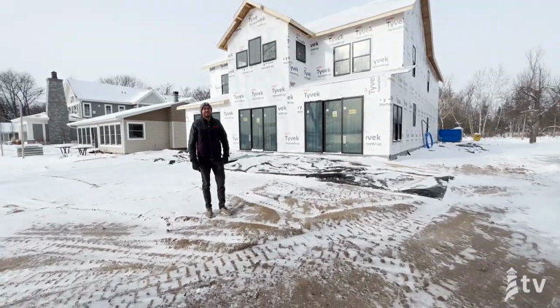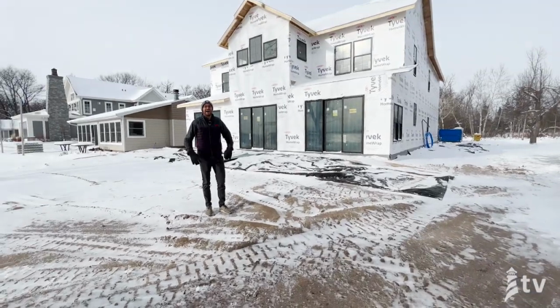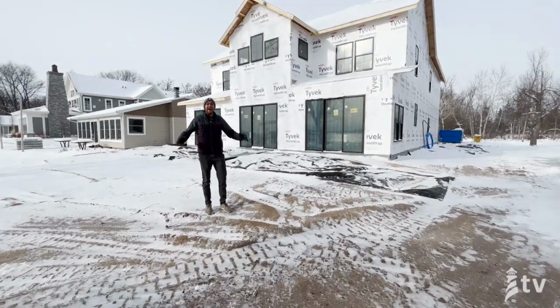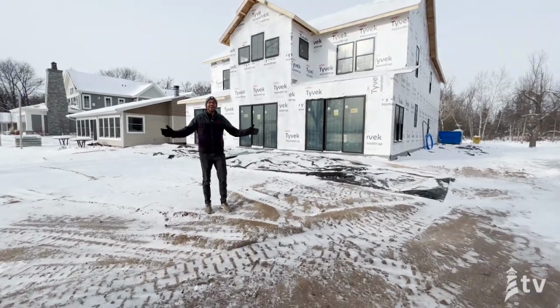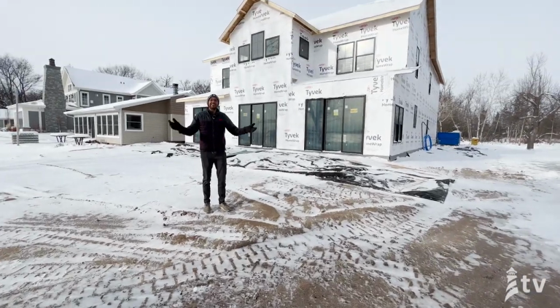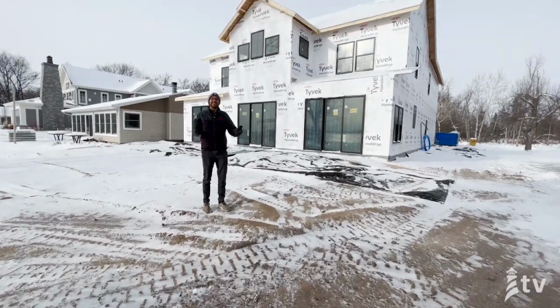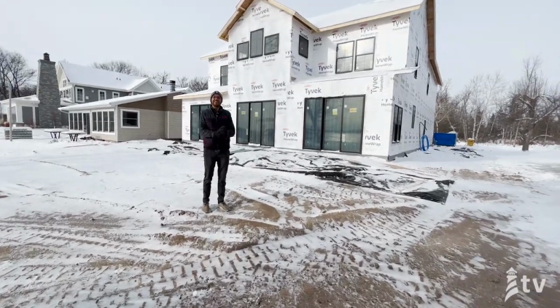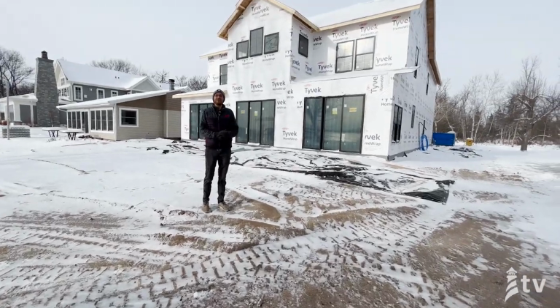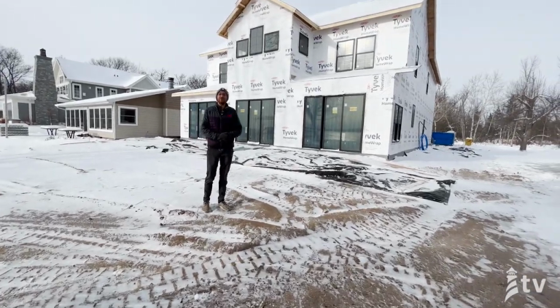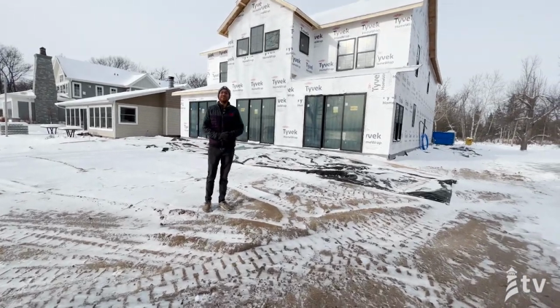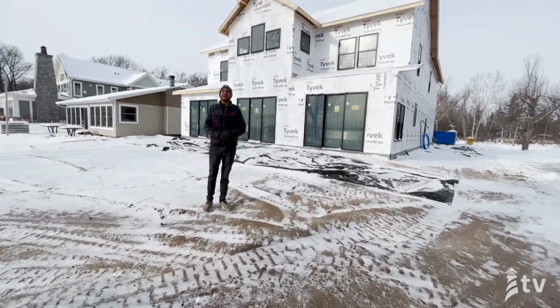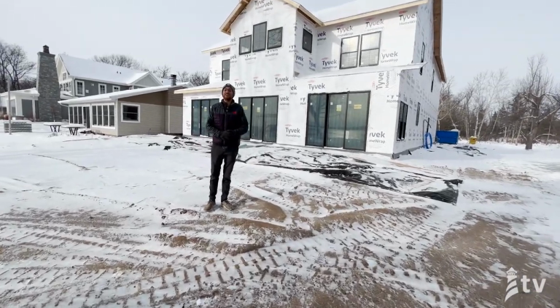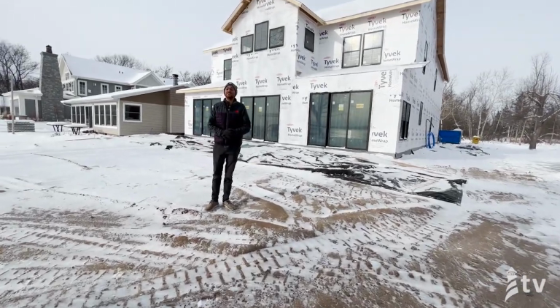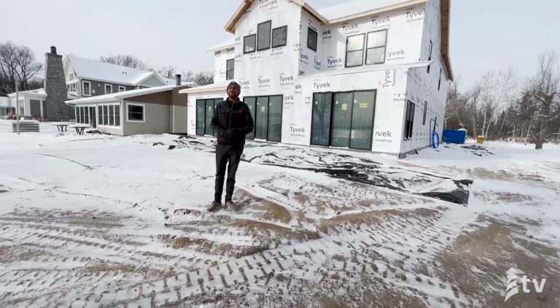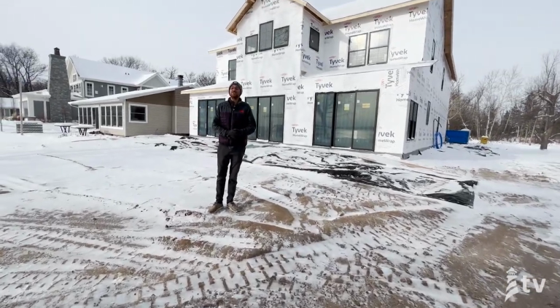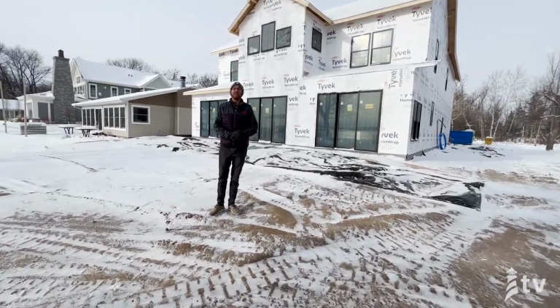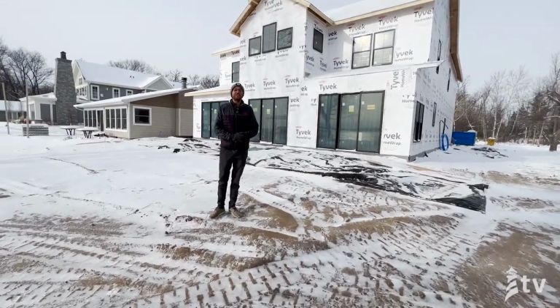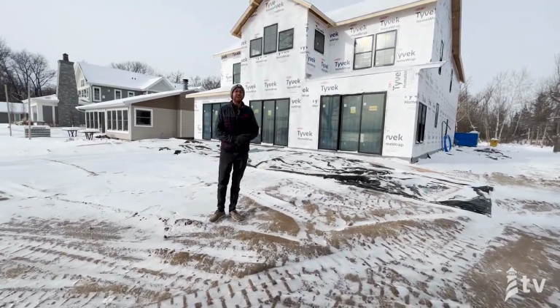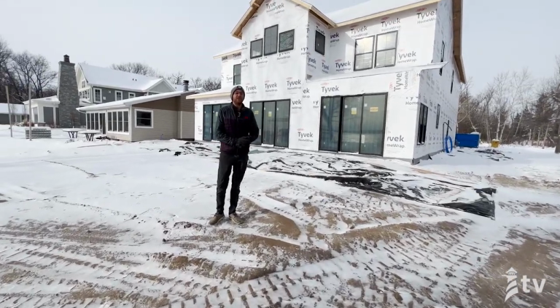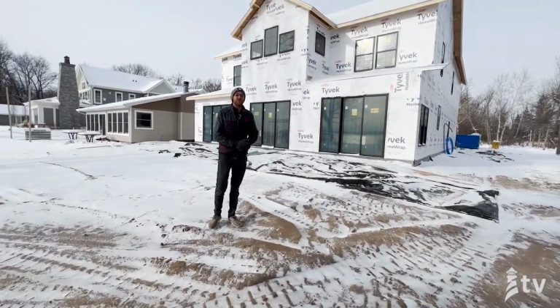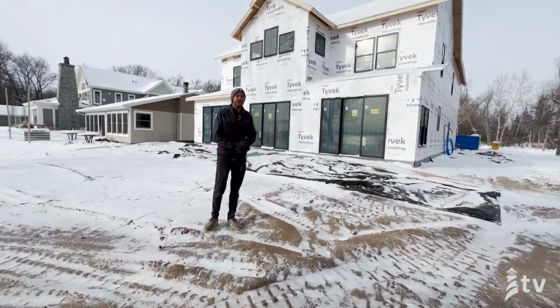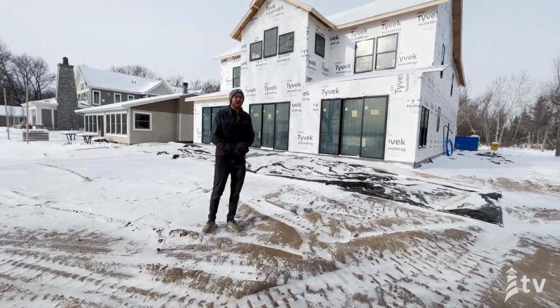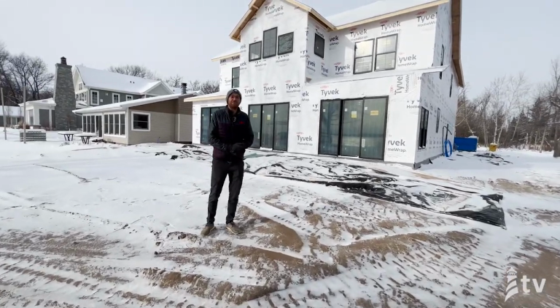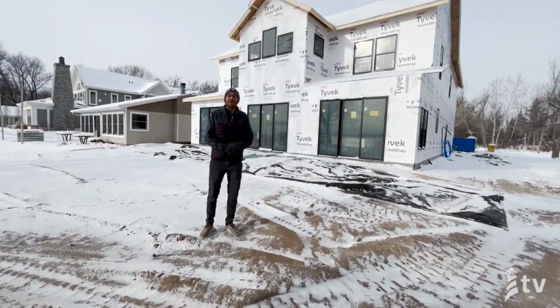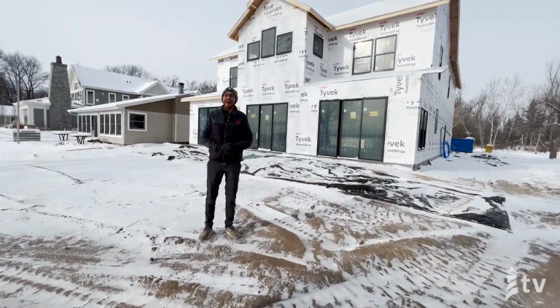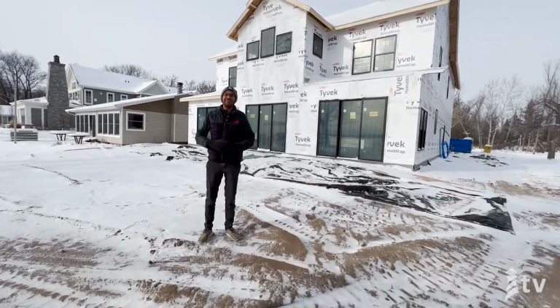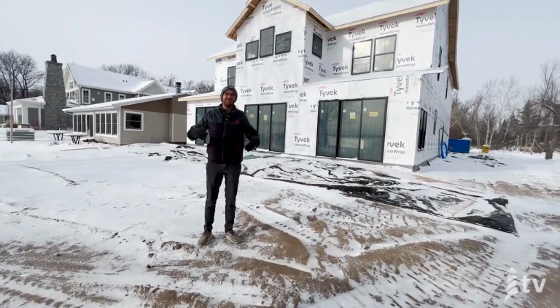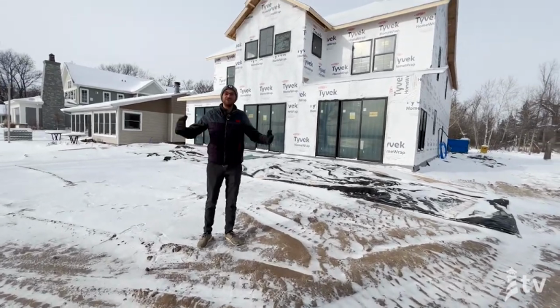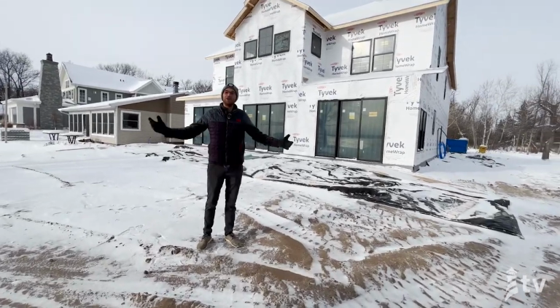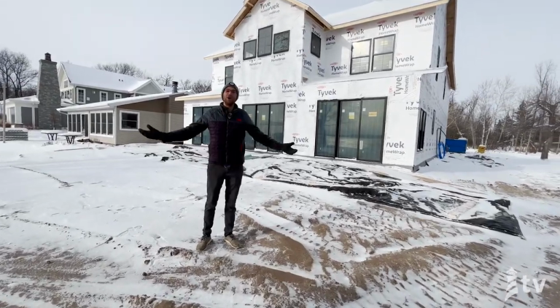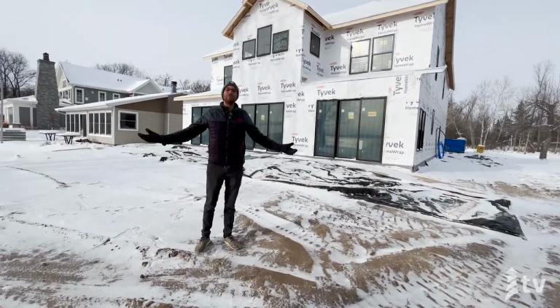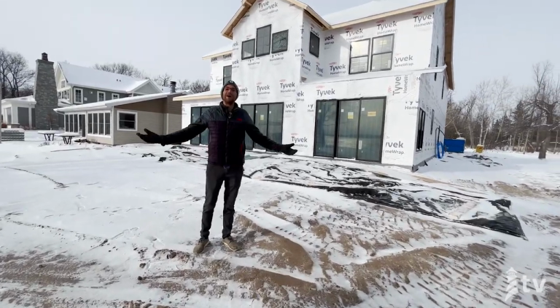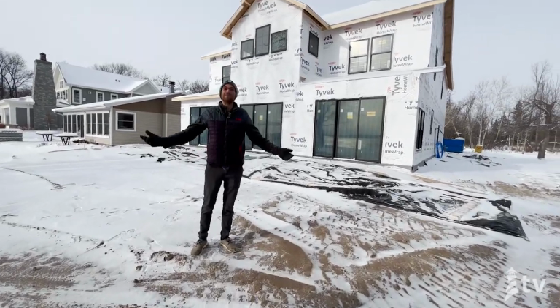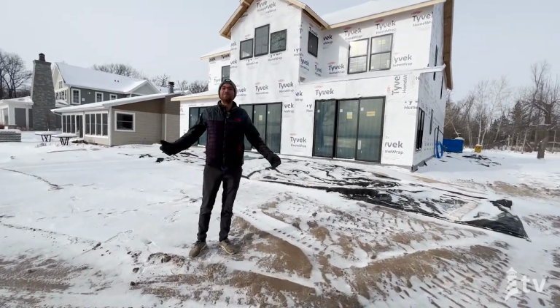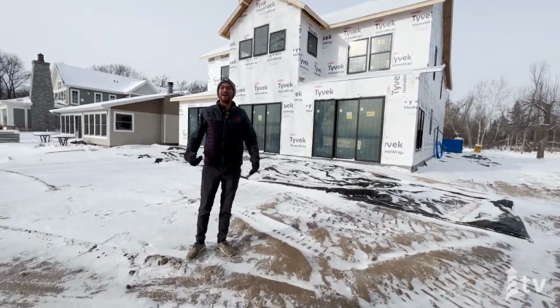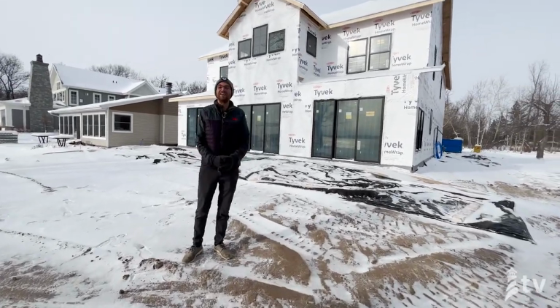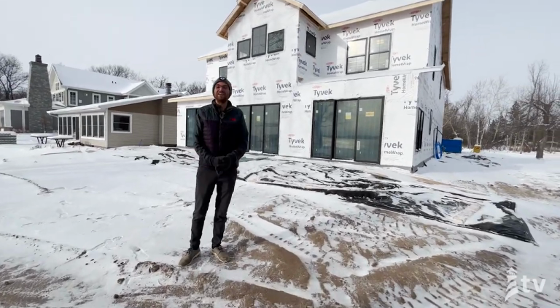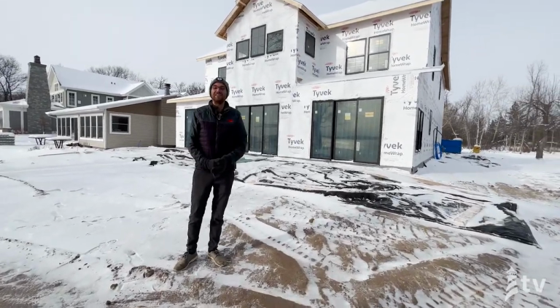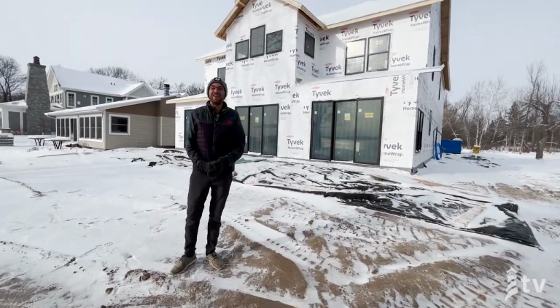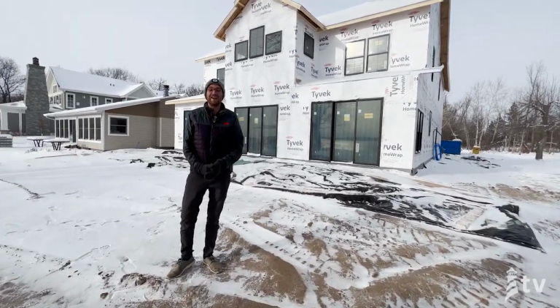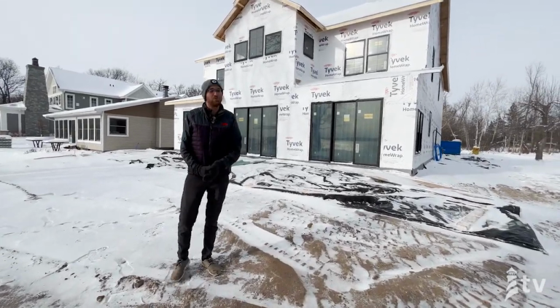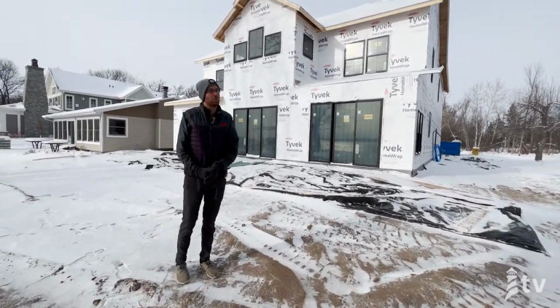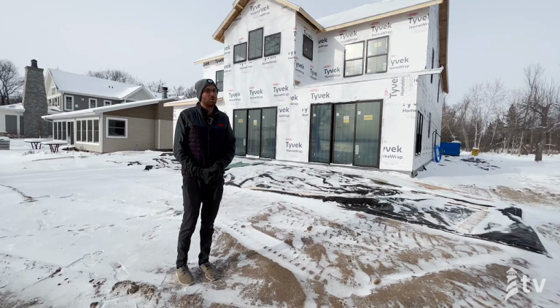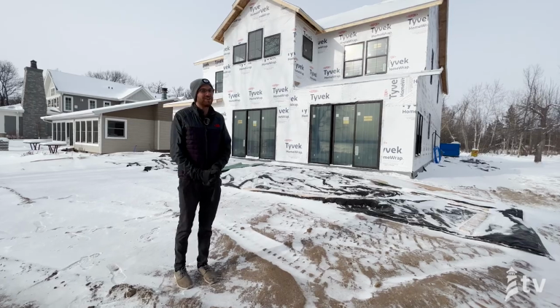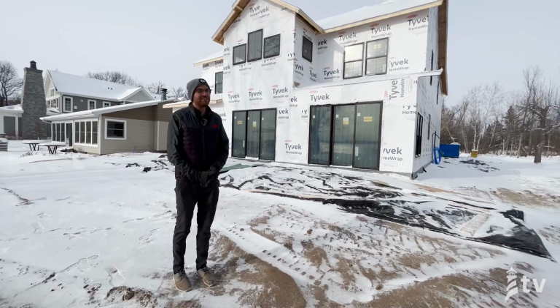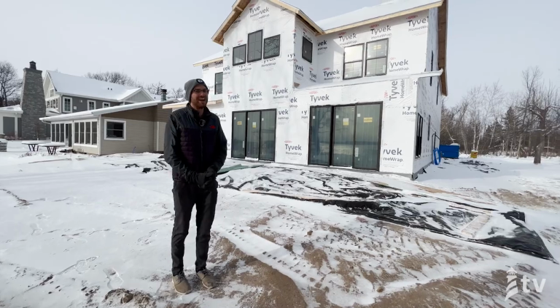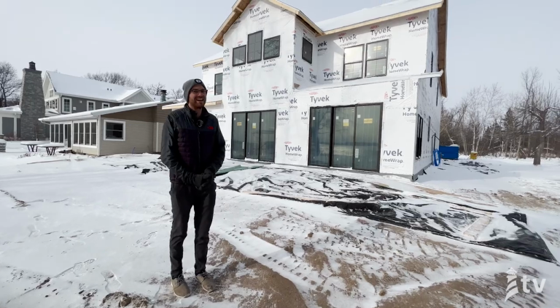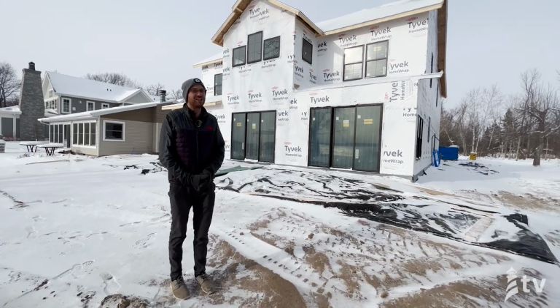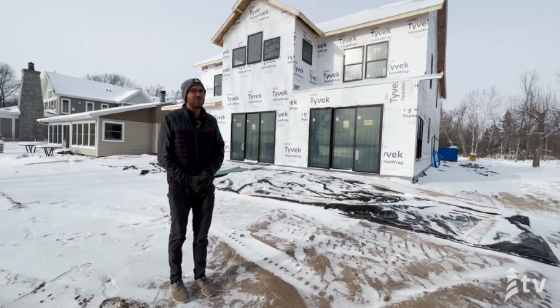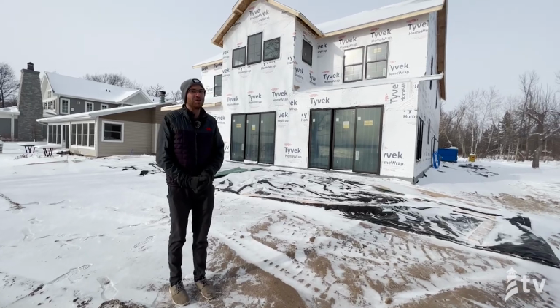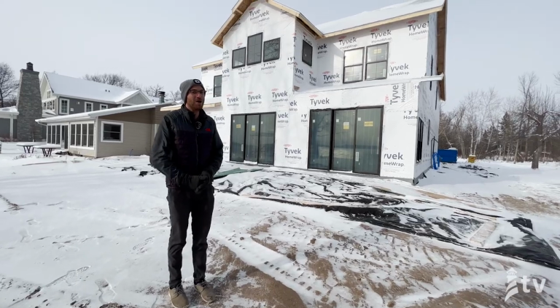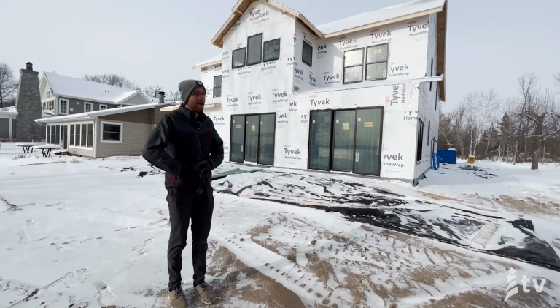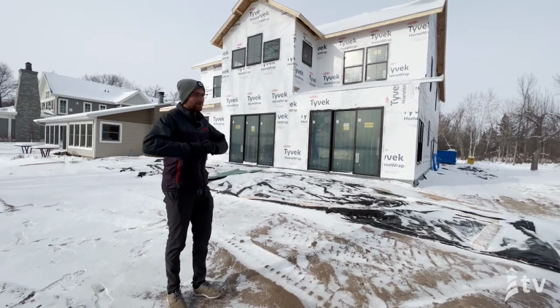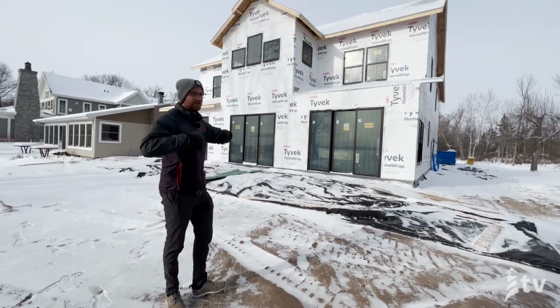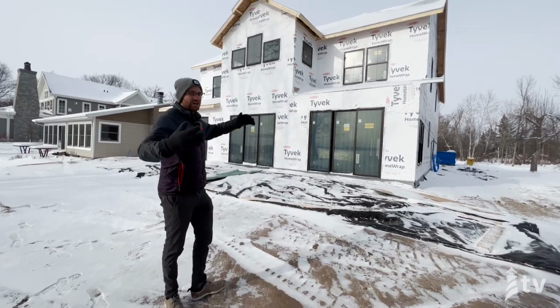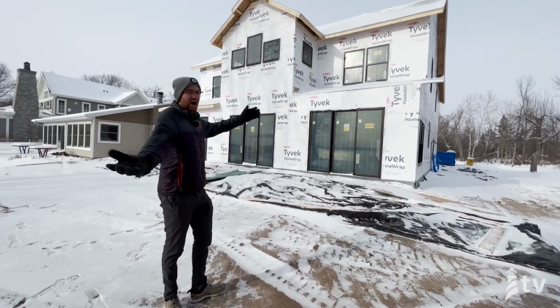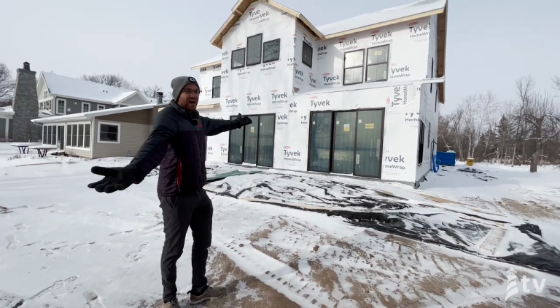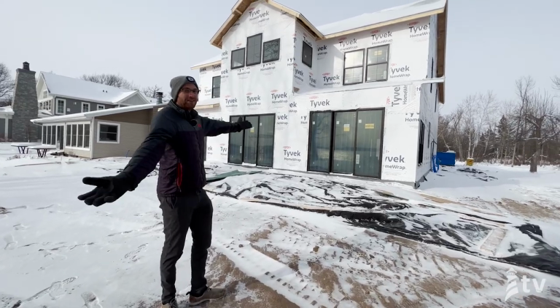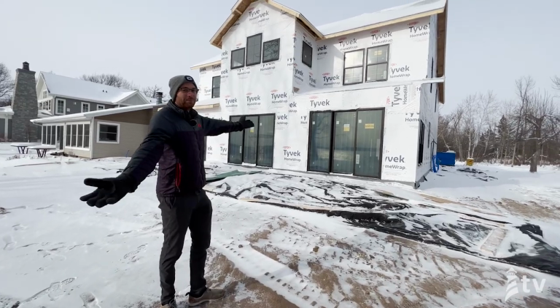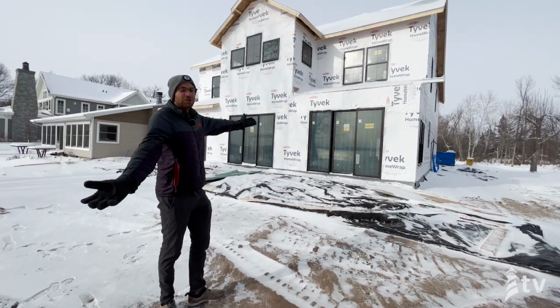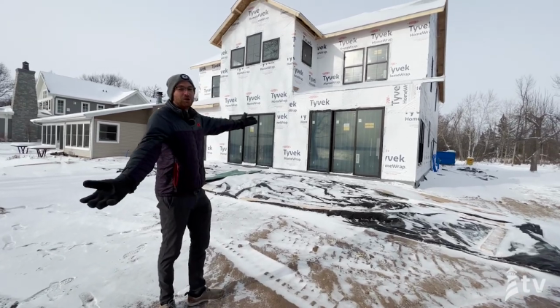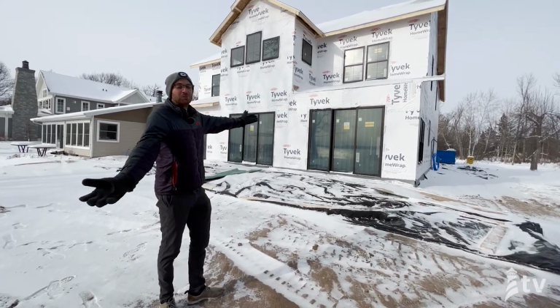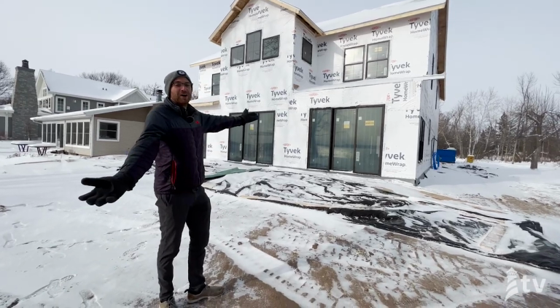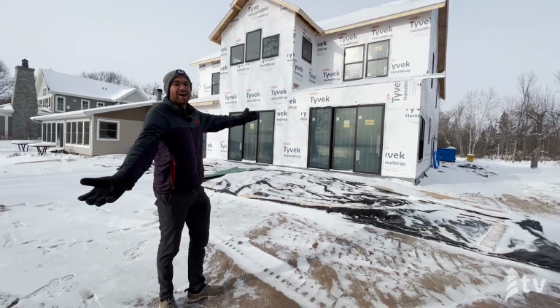Hi, it's Anthony with Lighthouse Construction, and we are back at the new home on Pelican Lake, where we're taking you Beyond the Blueprint.